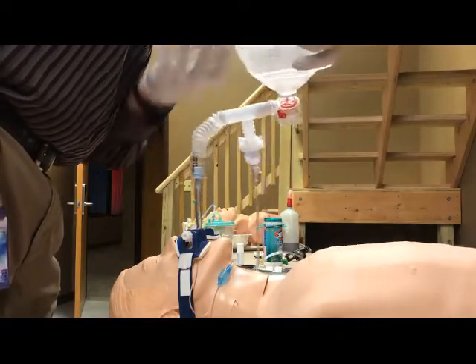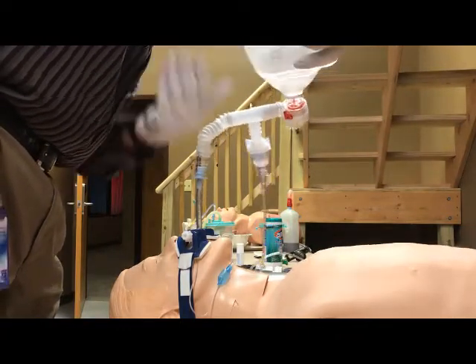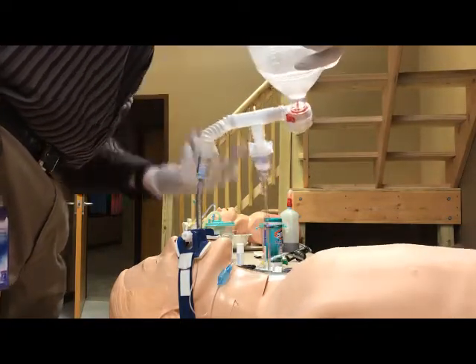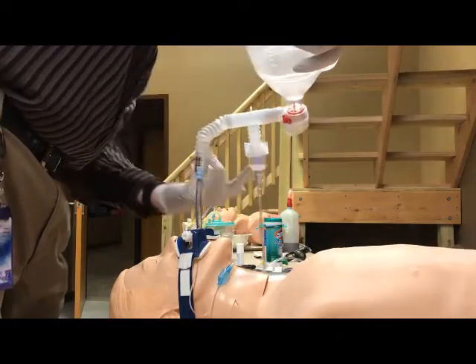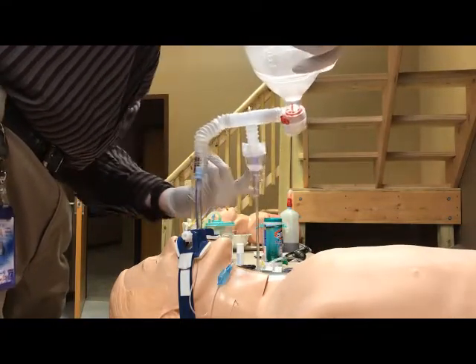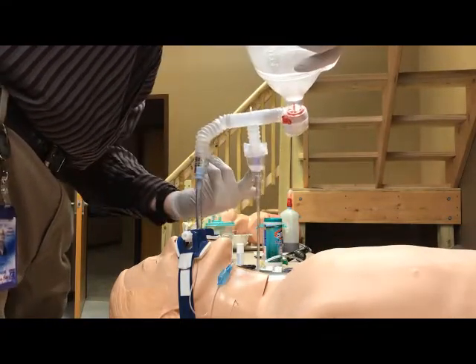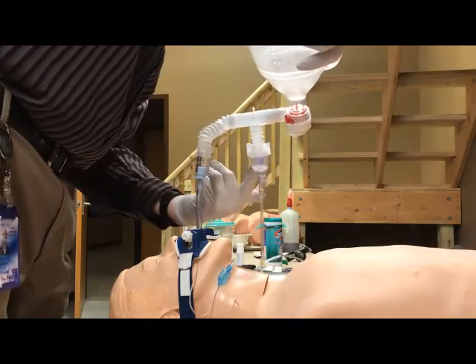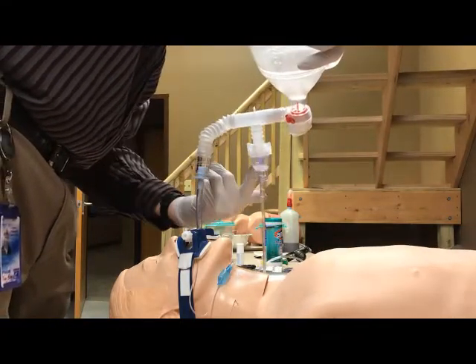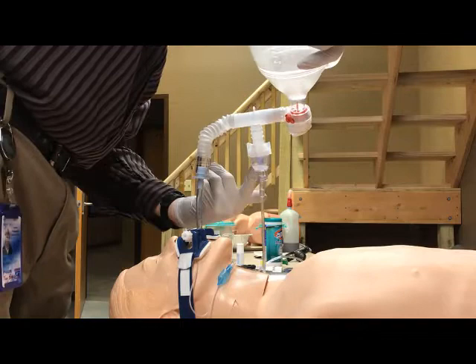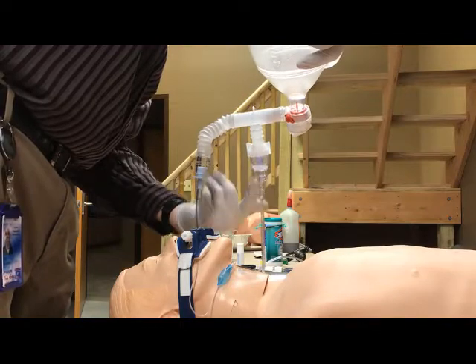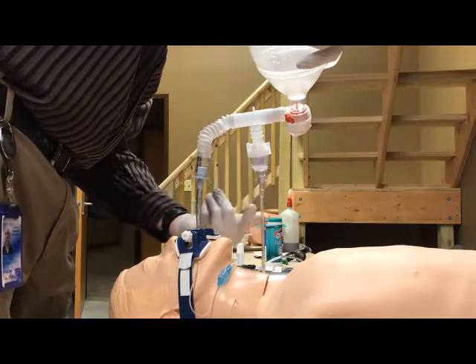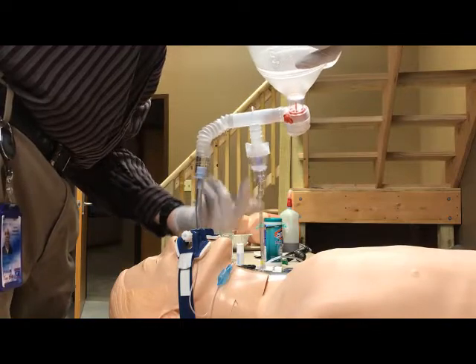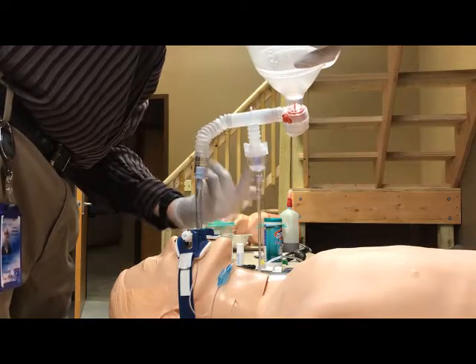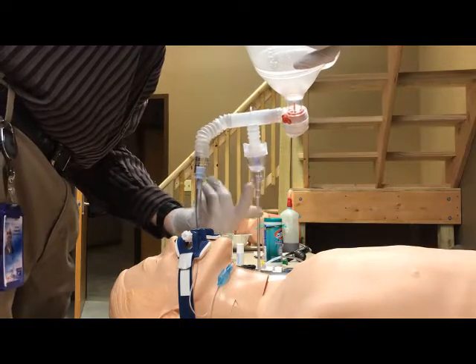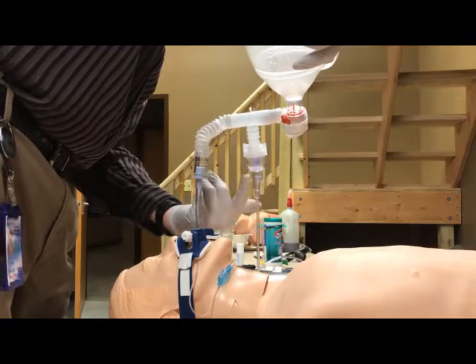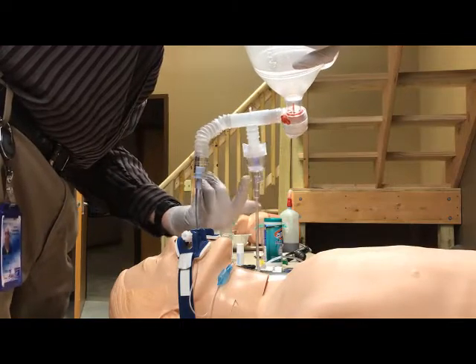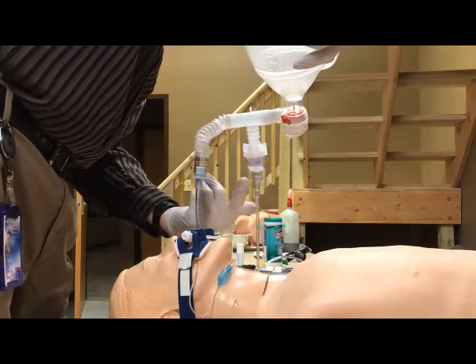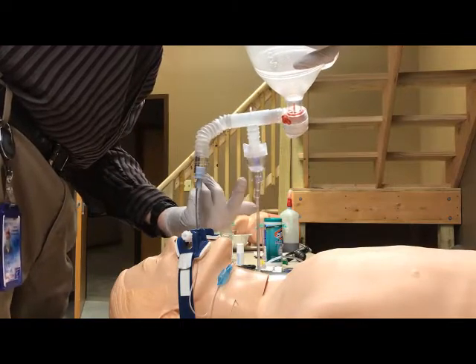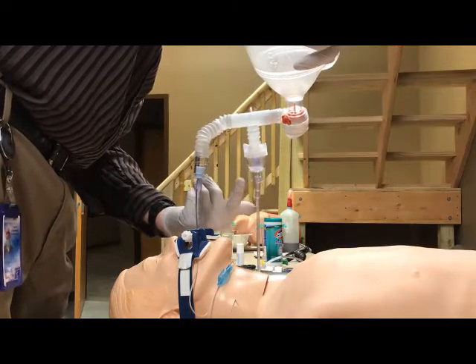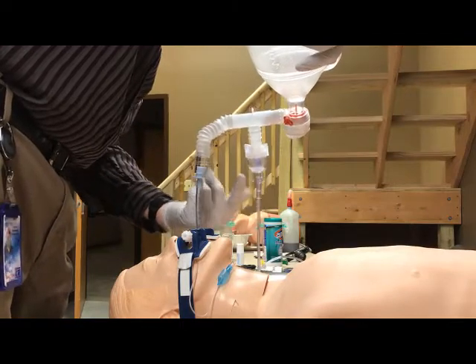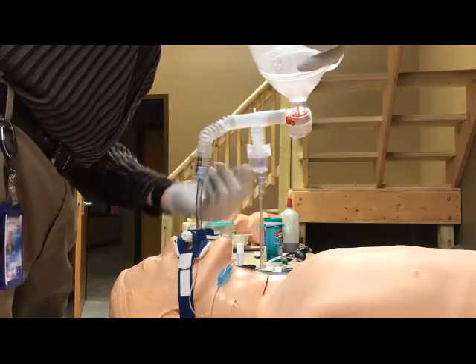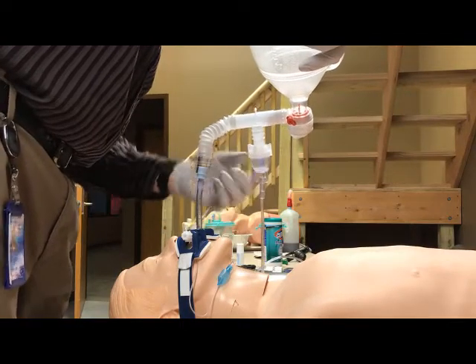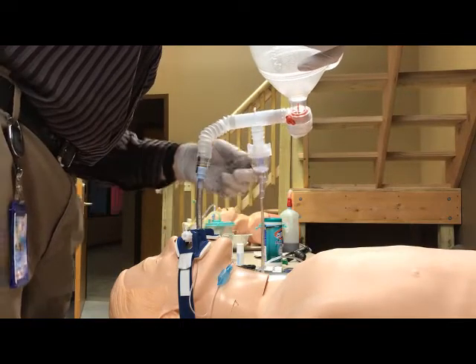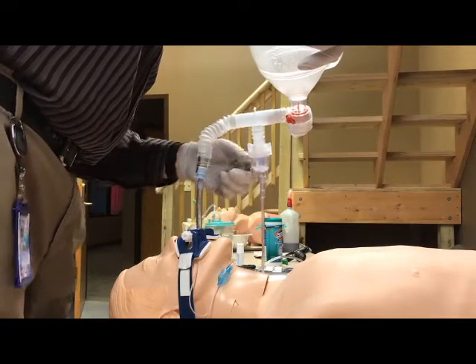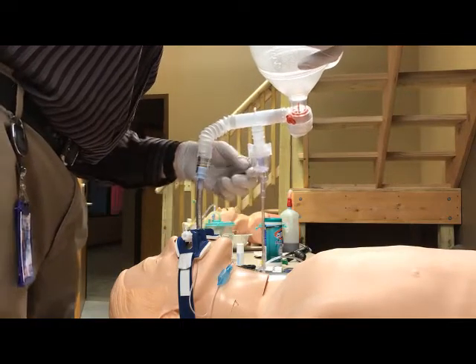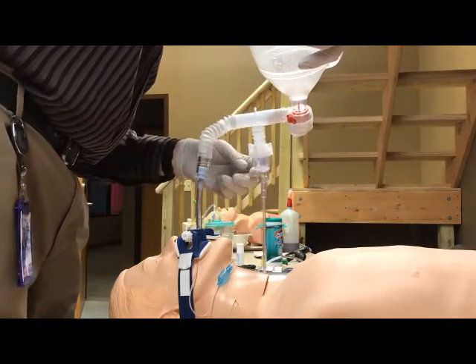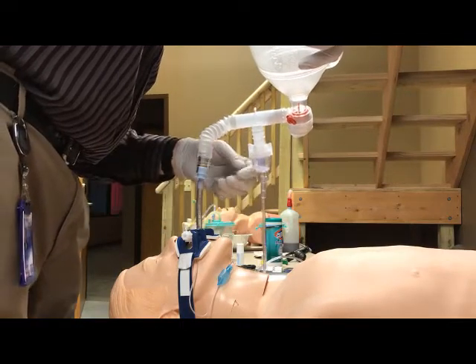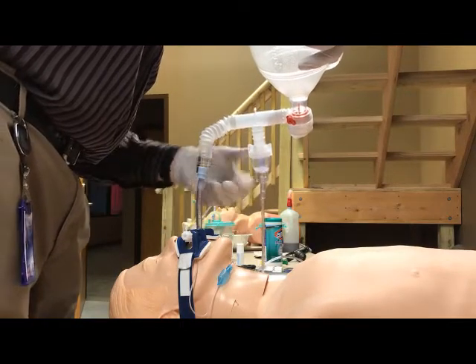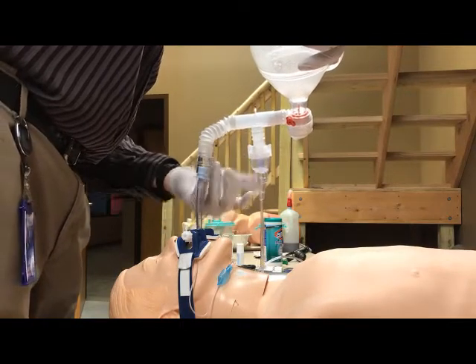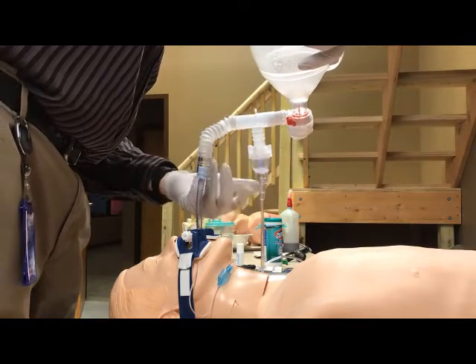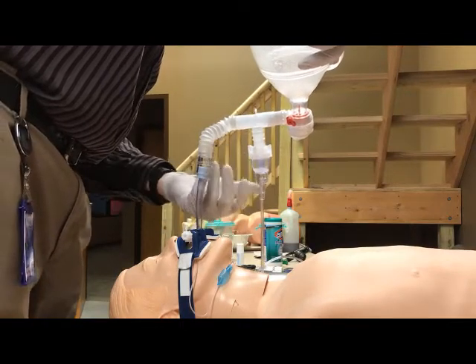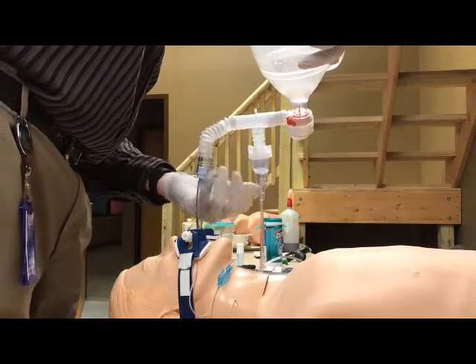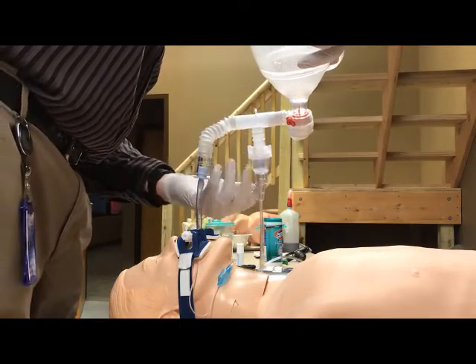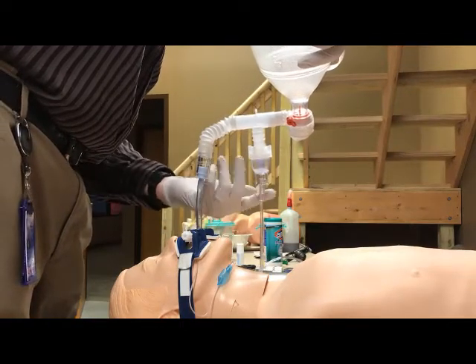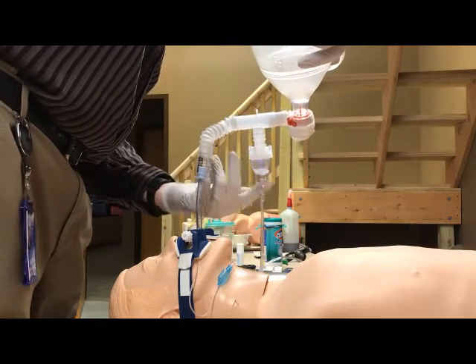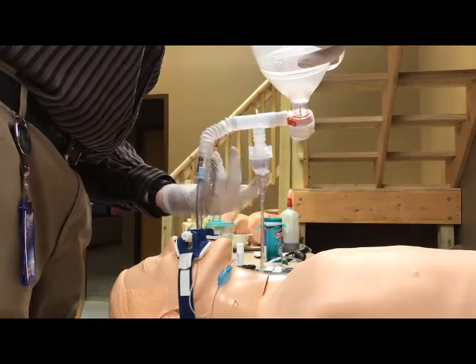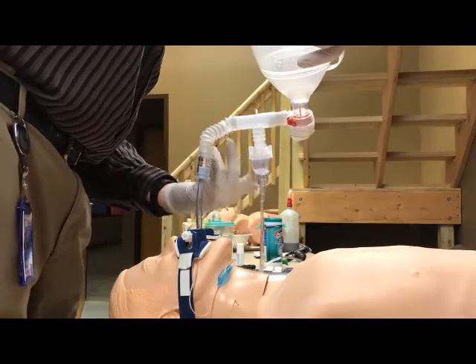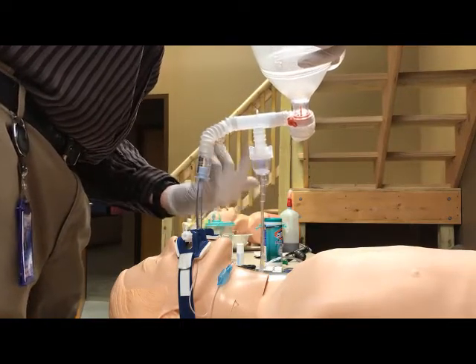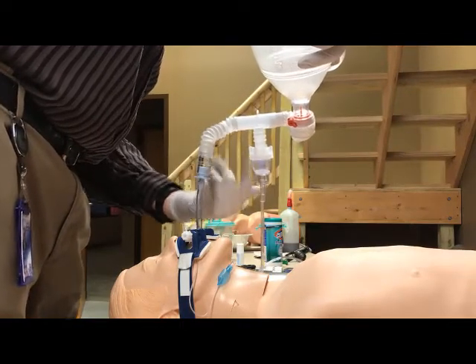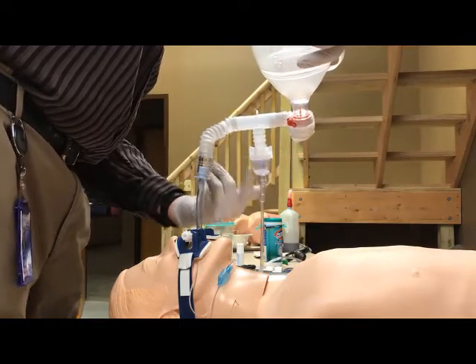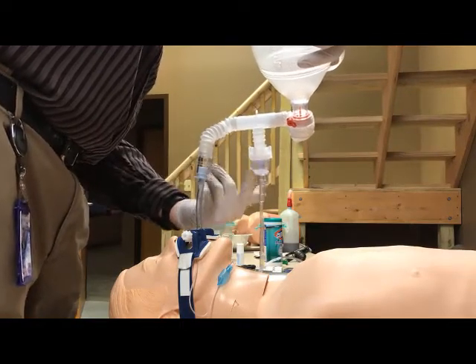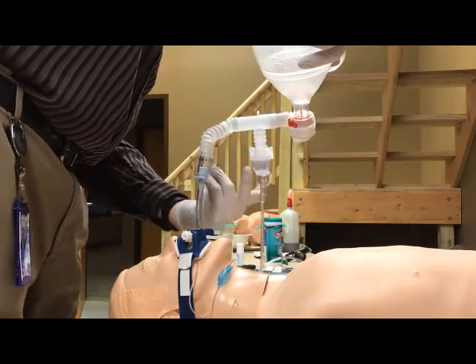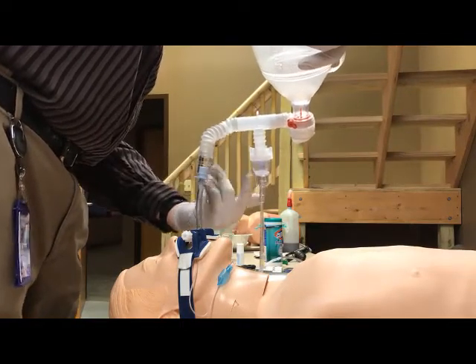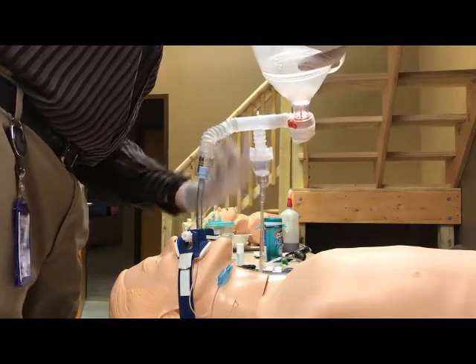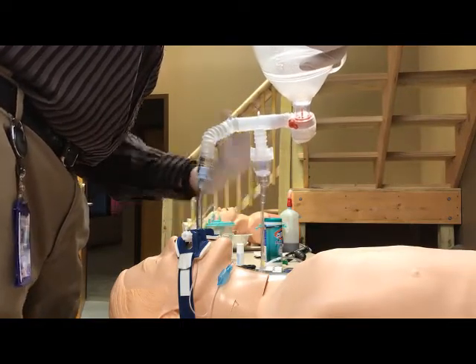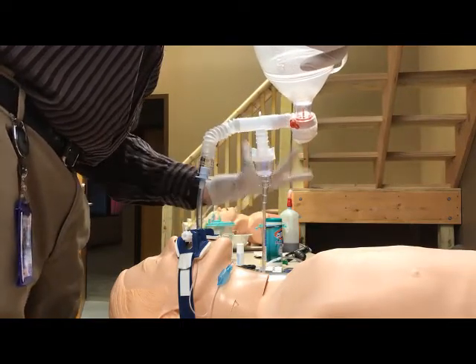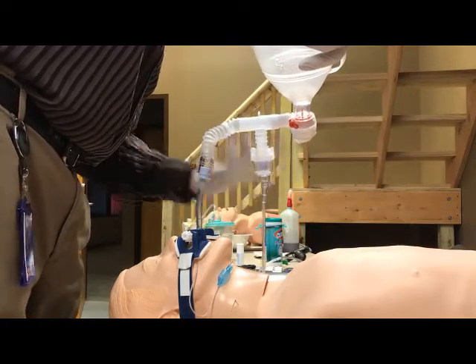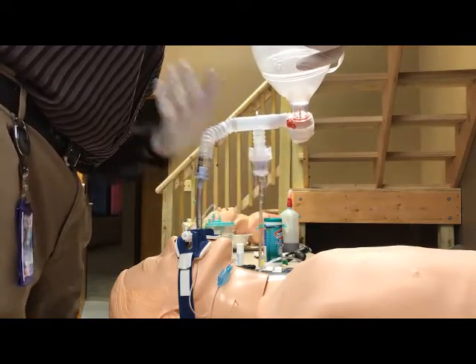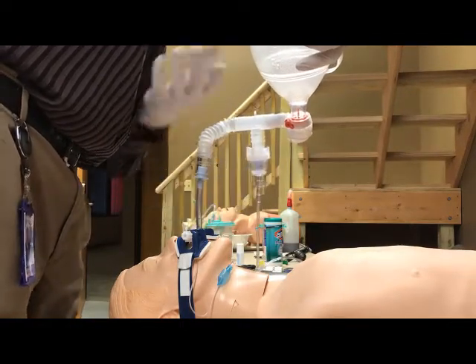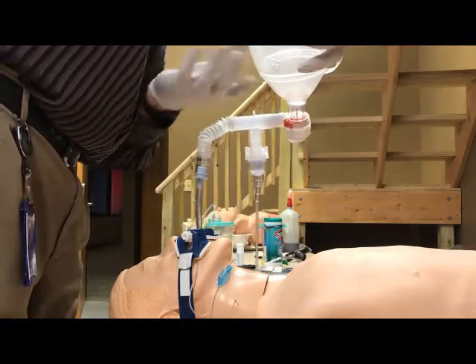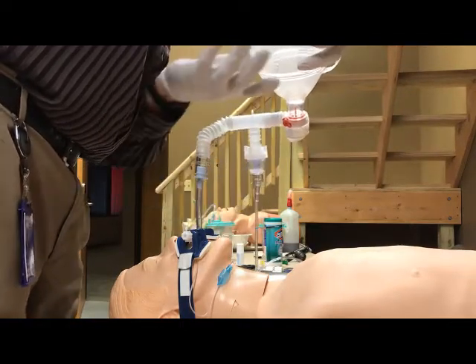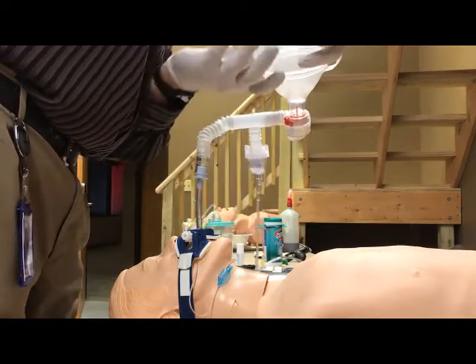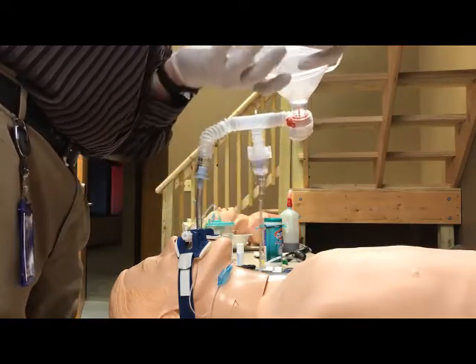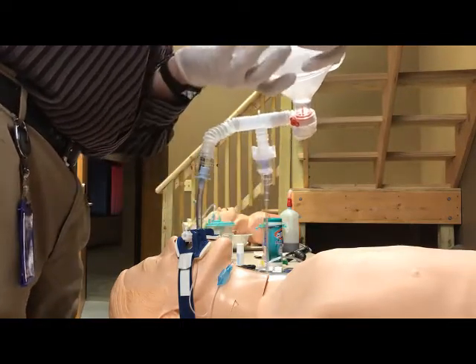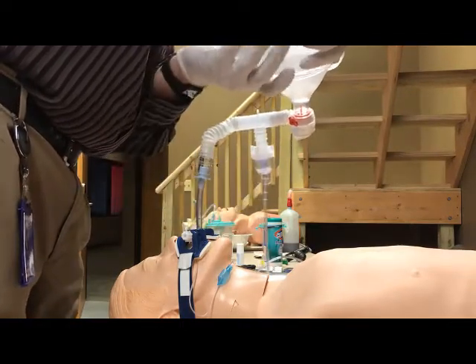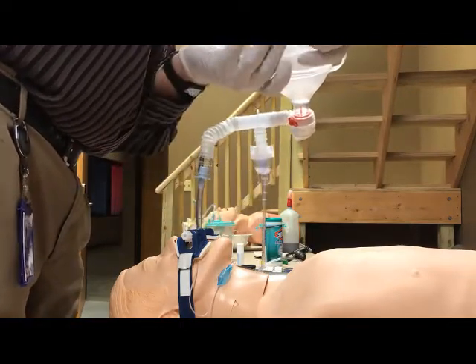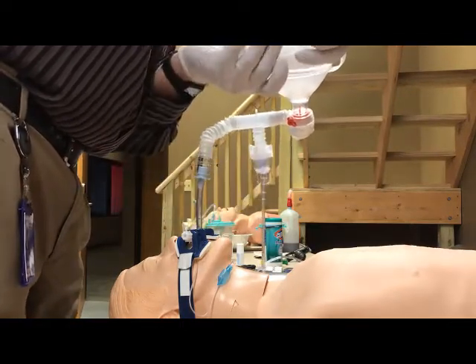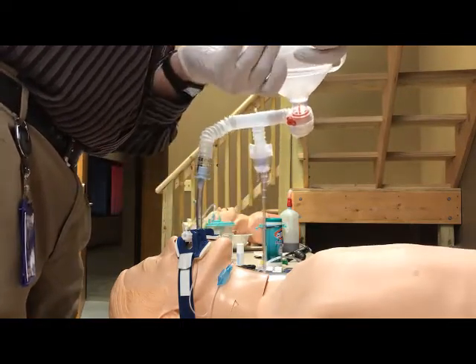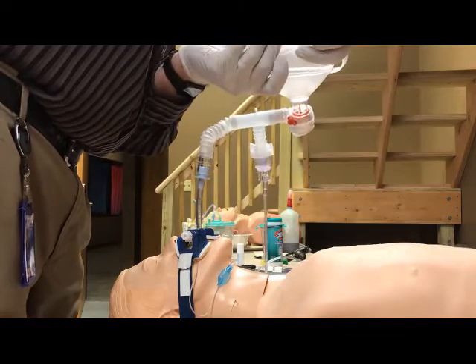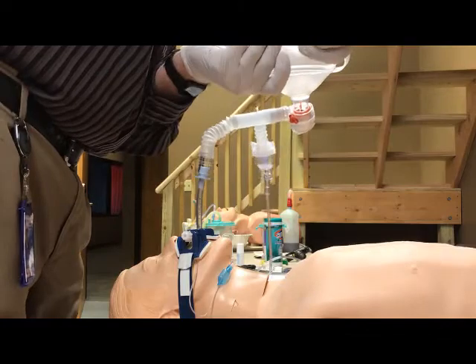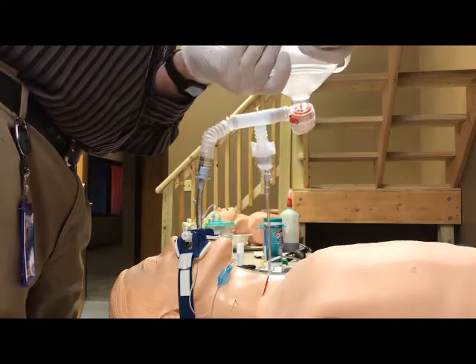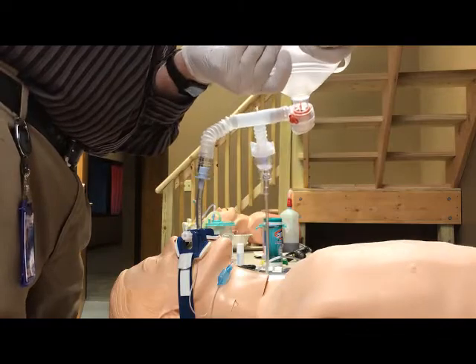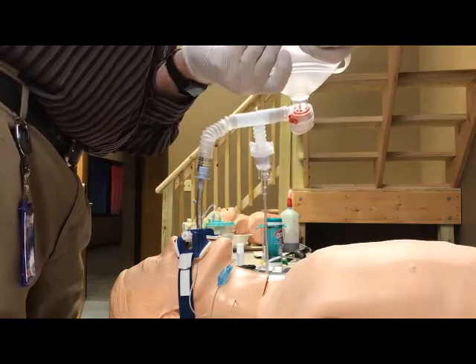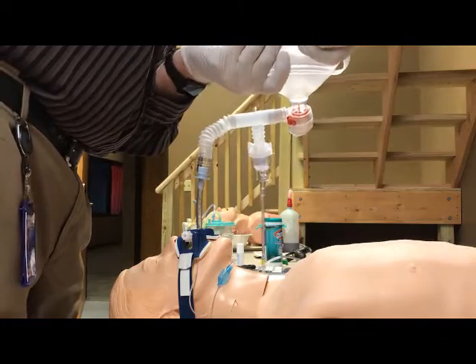Notice the nebulizer stays upright as well, so we're able to keep the medication at the bottom where it can be nebulized and flow in properly.